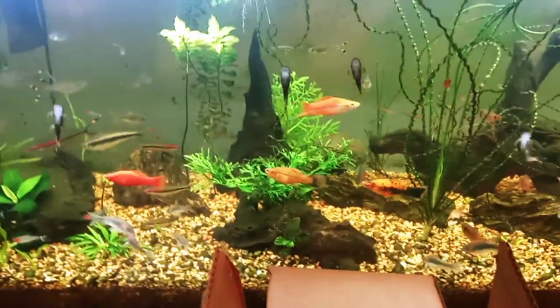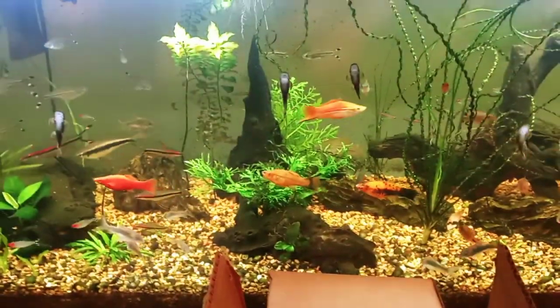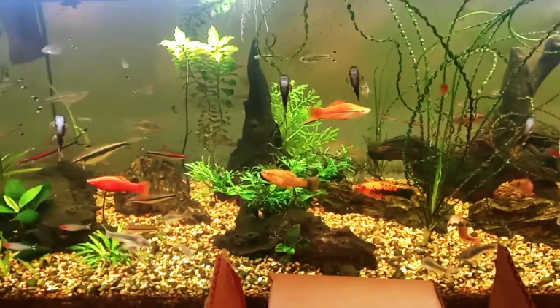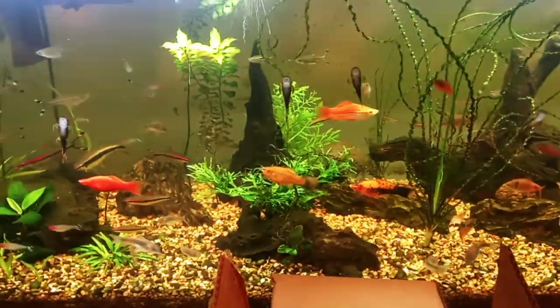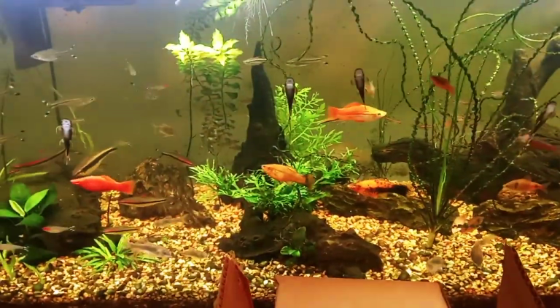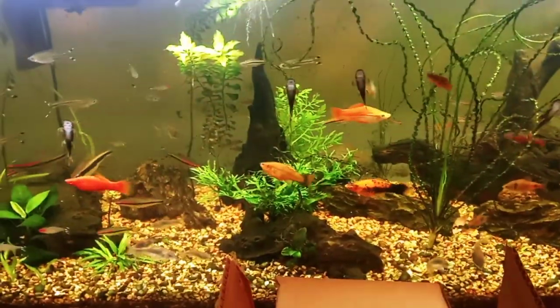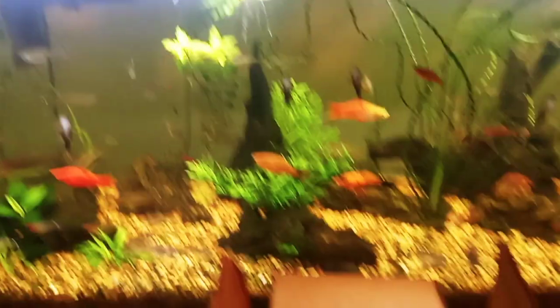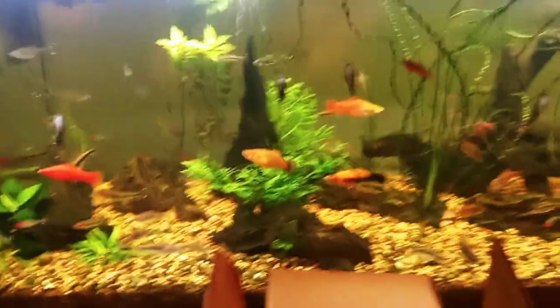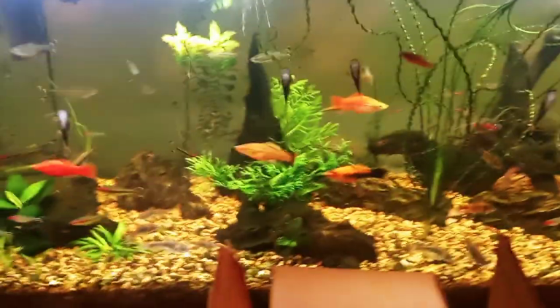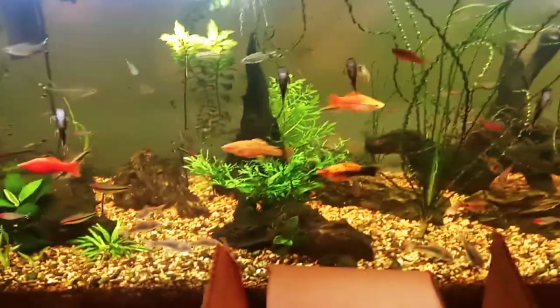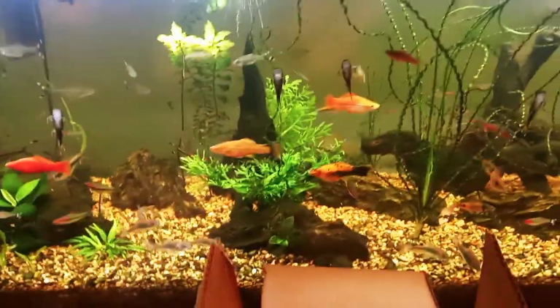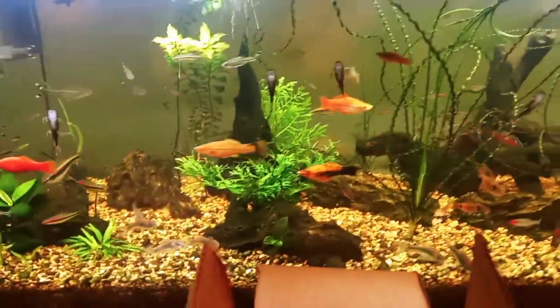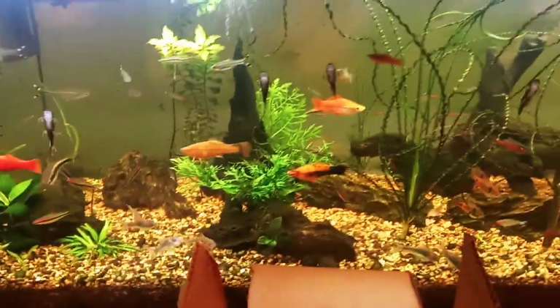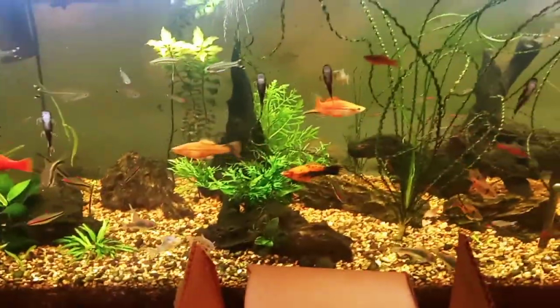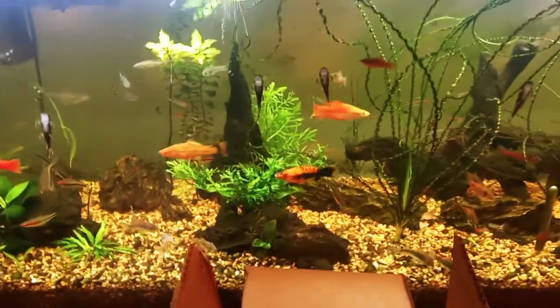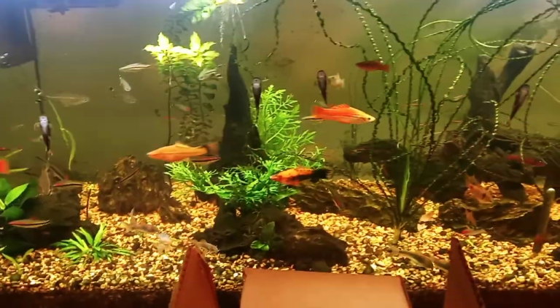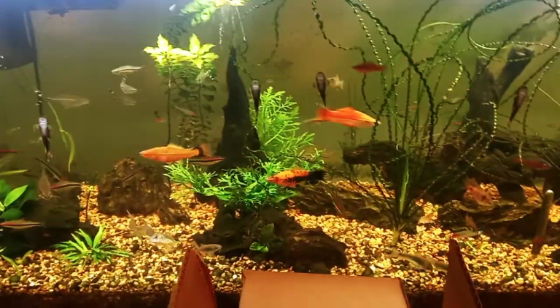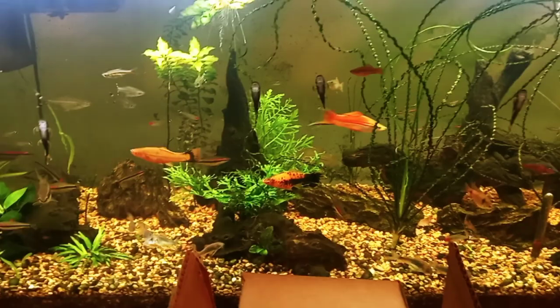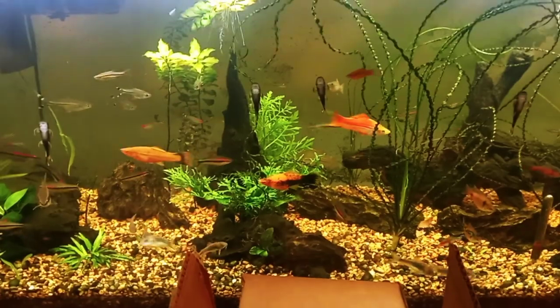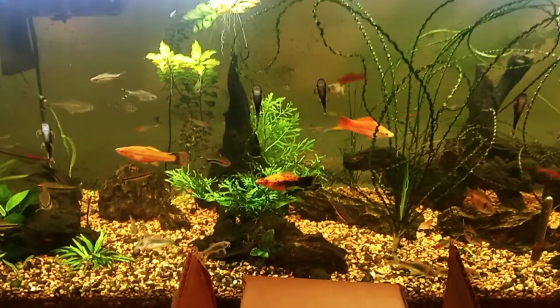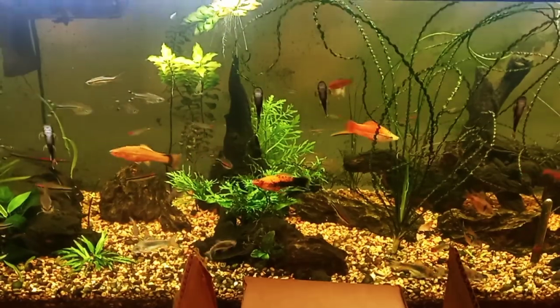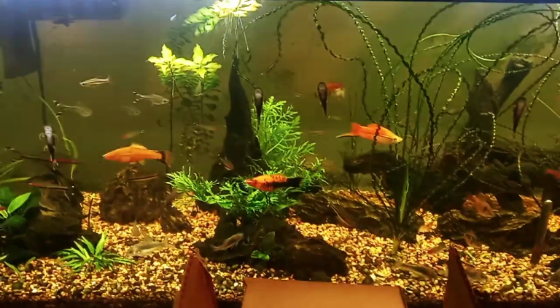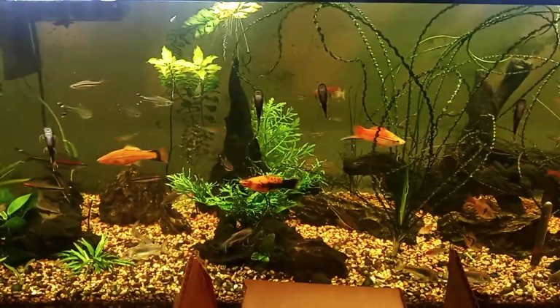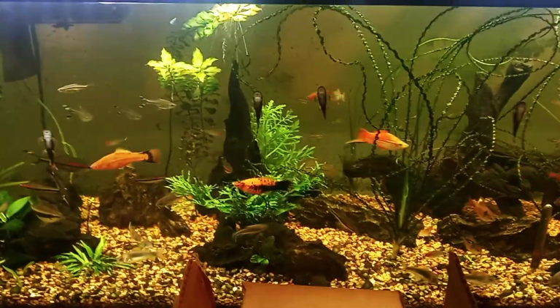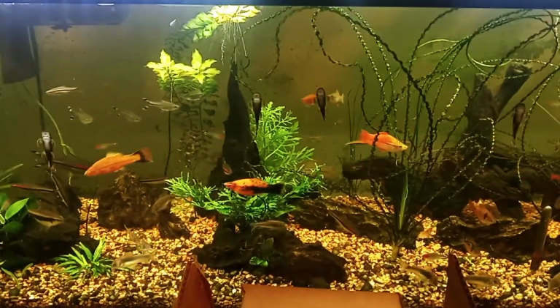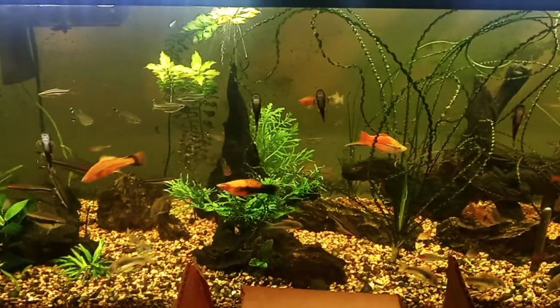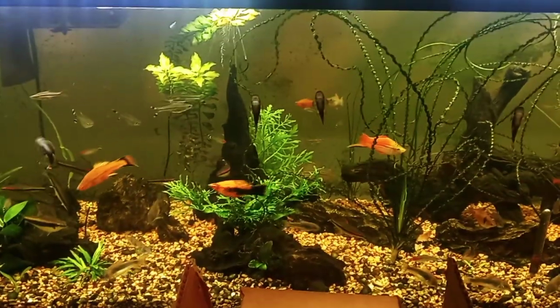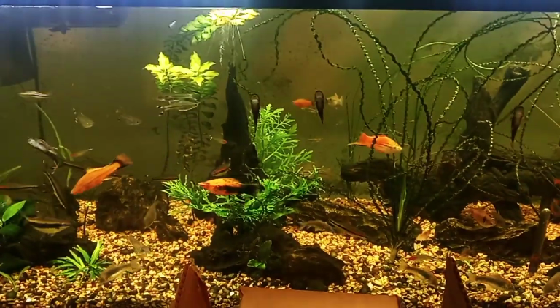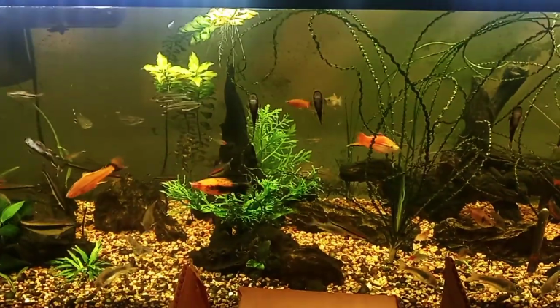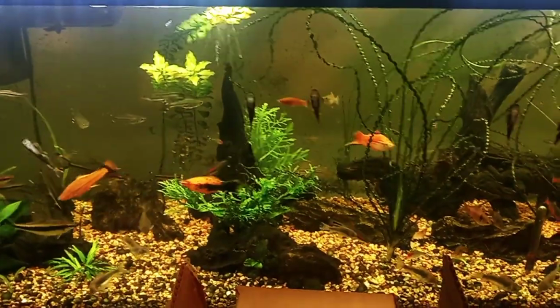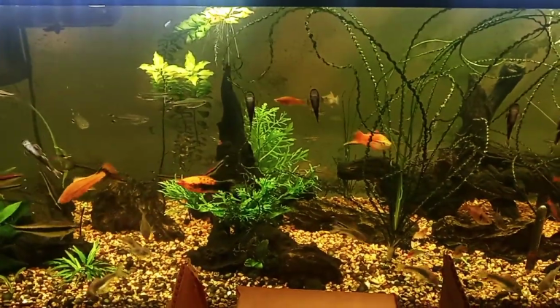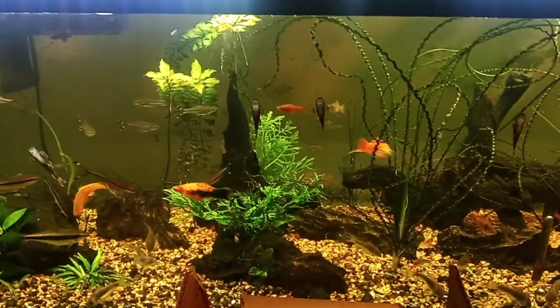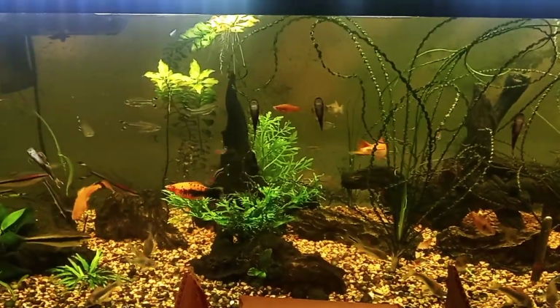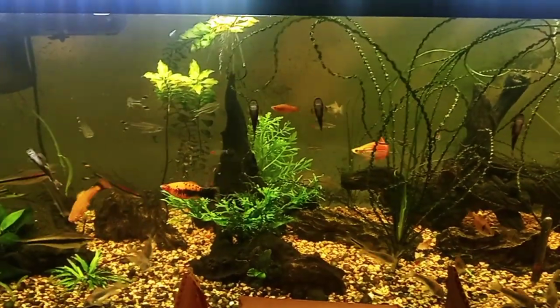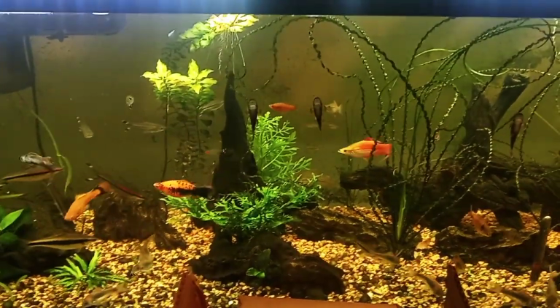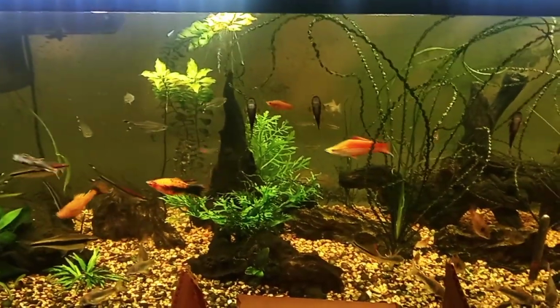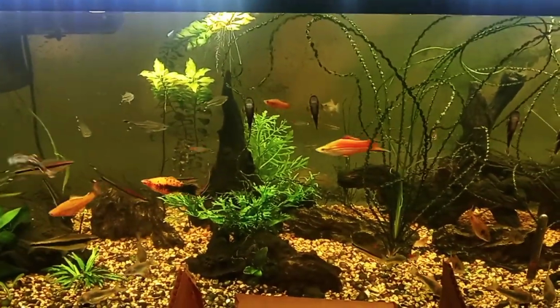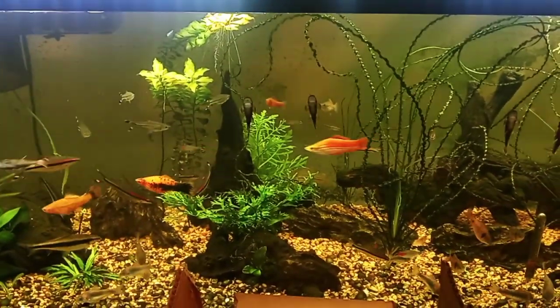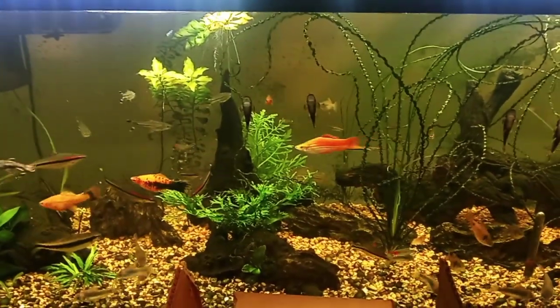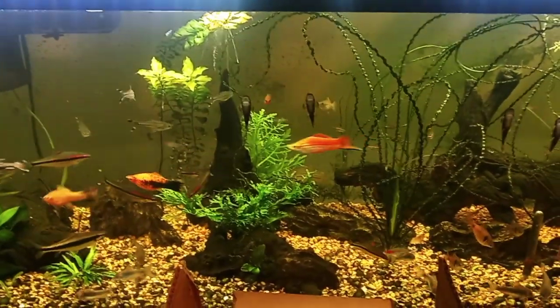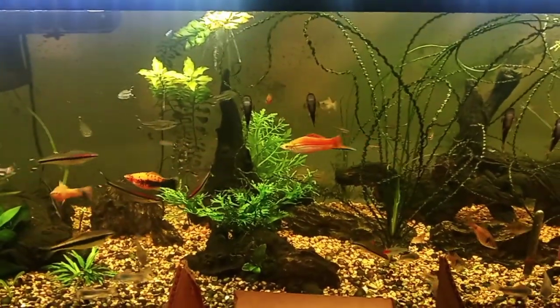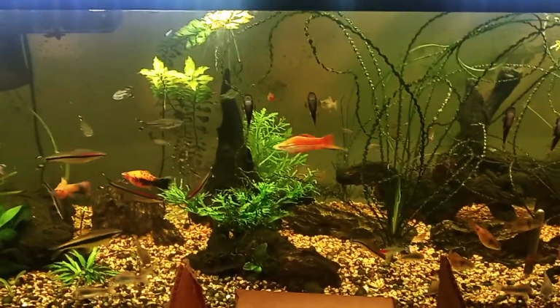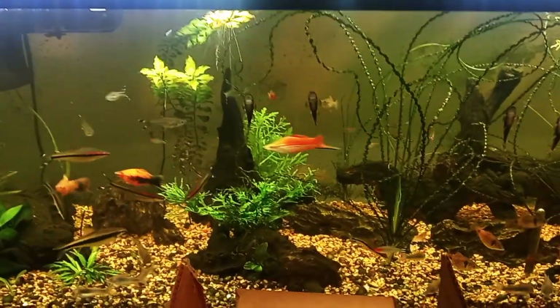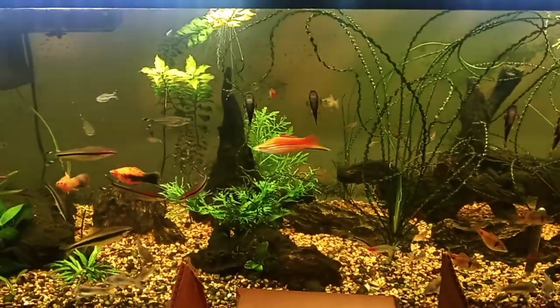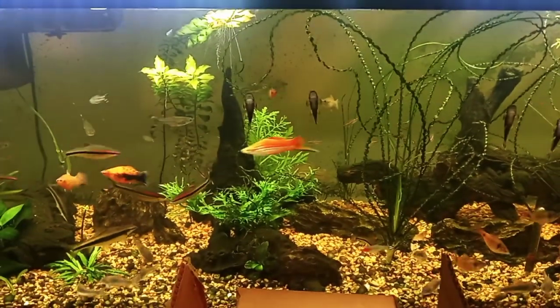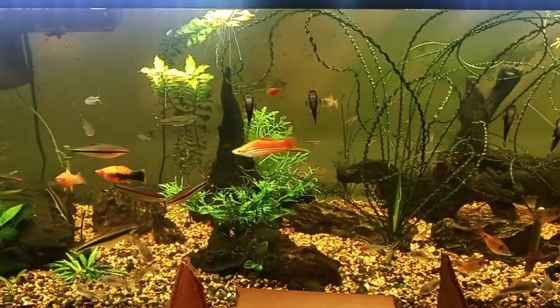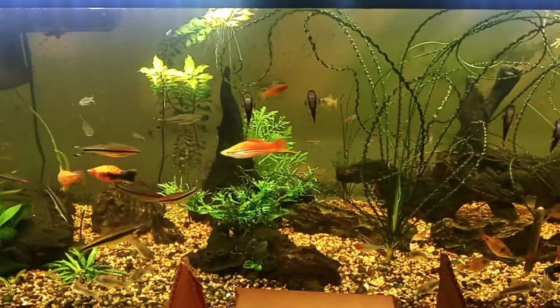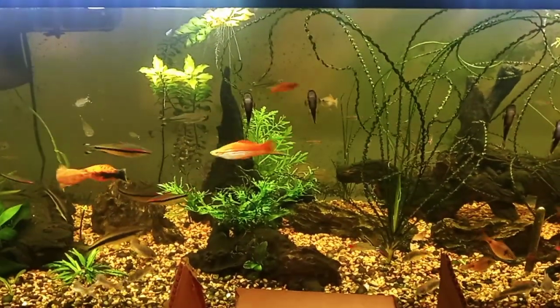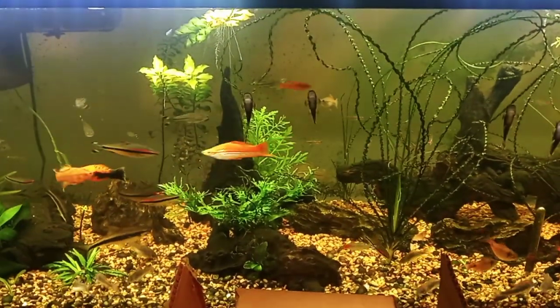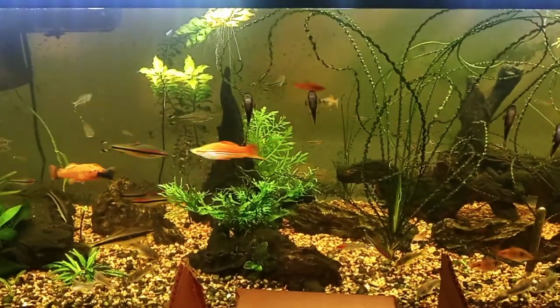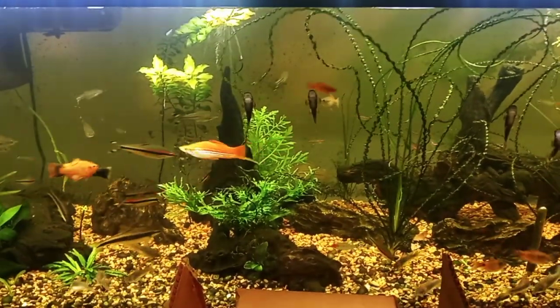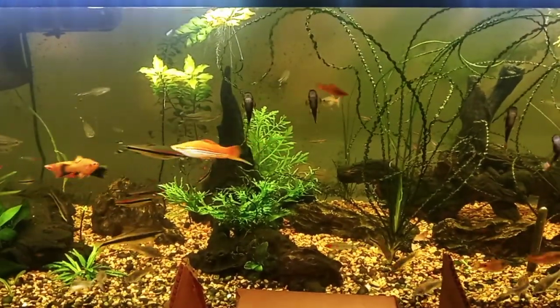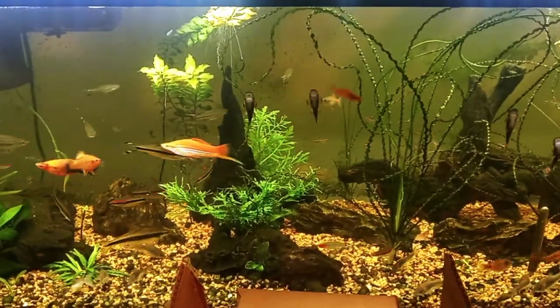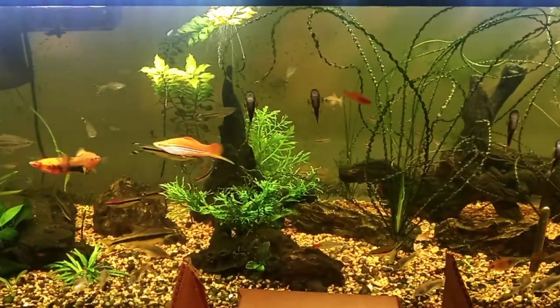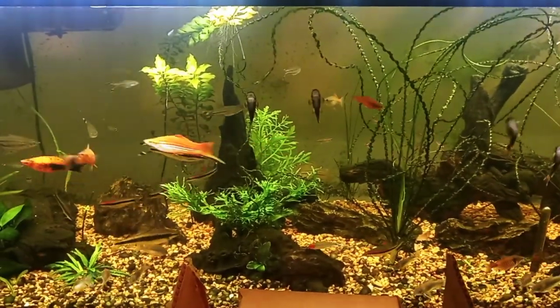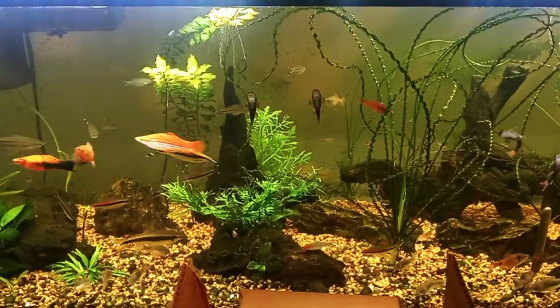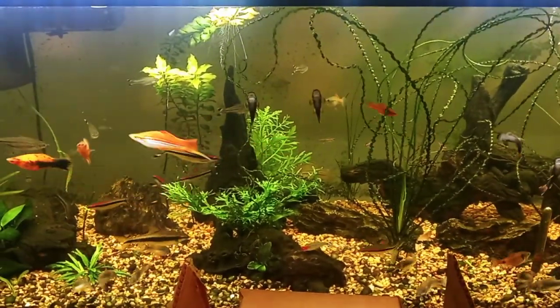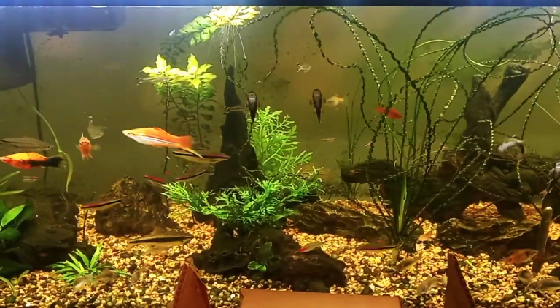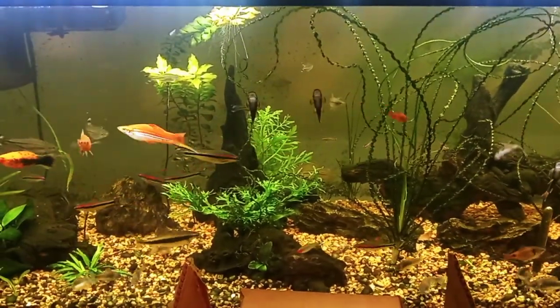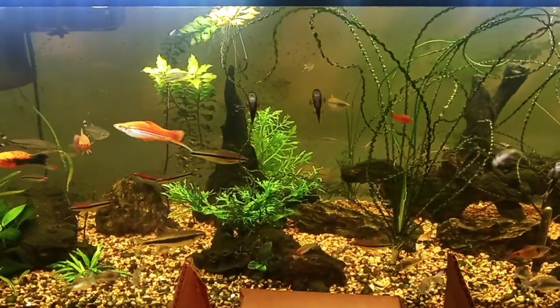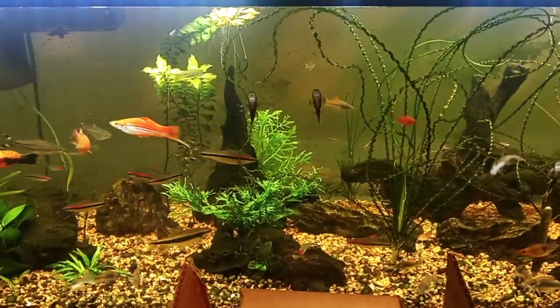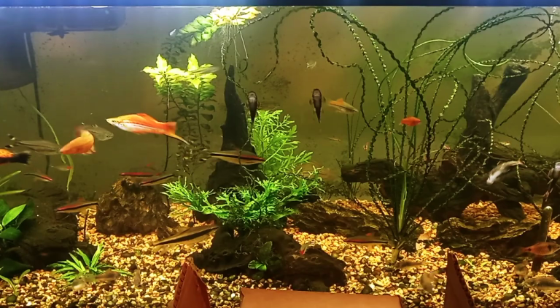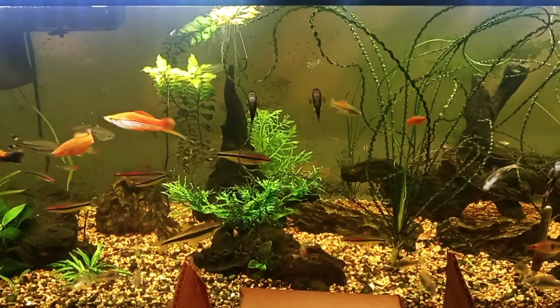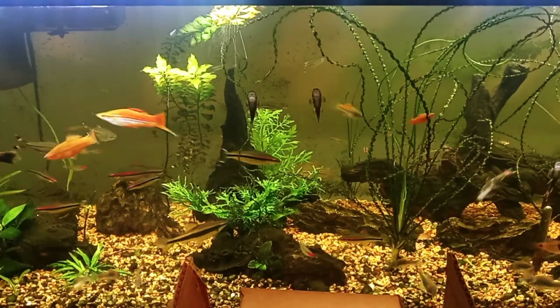Well, that's it for now. Remember, I'm Jeff and I enjoy fishes — thanks for watching.